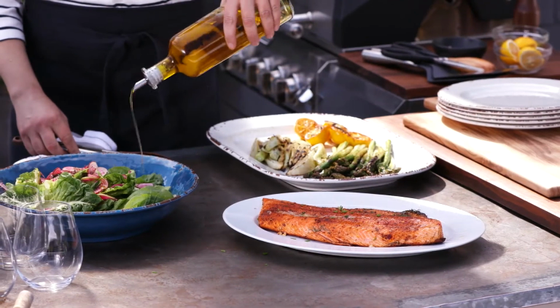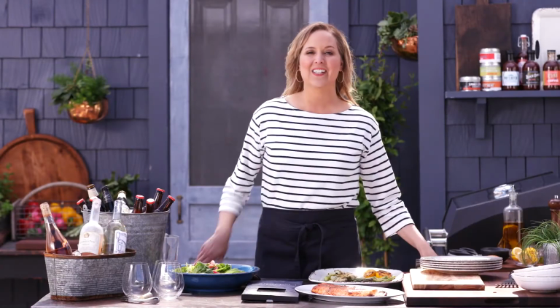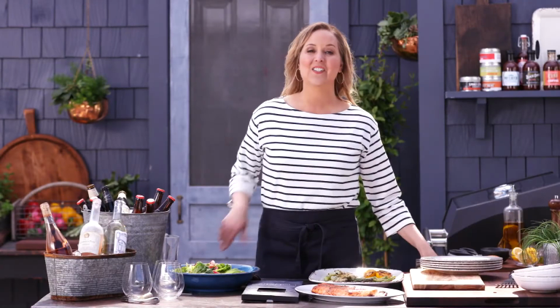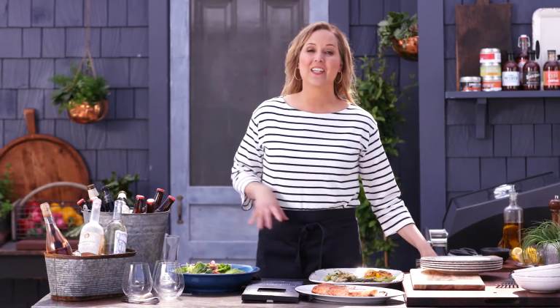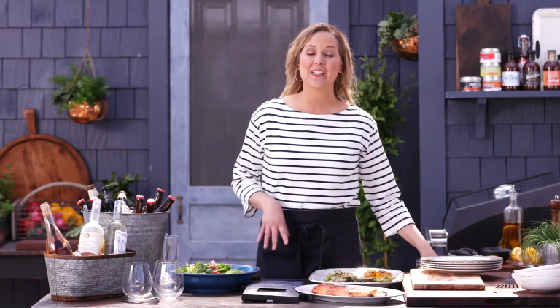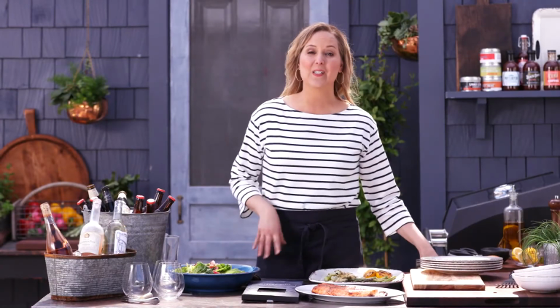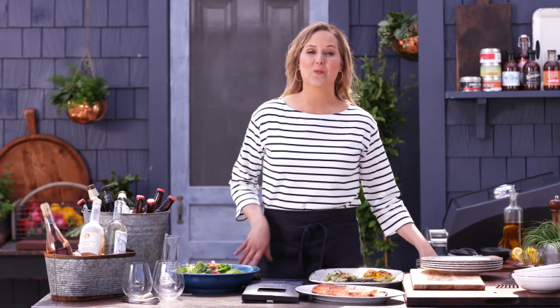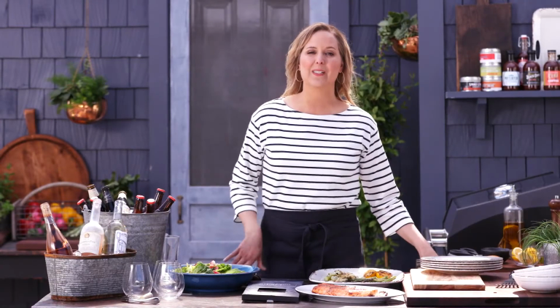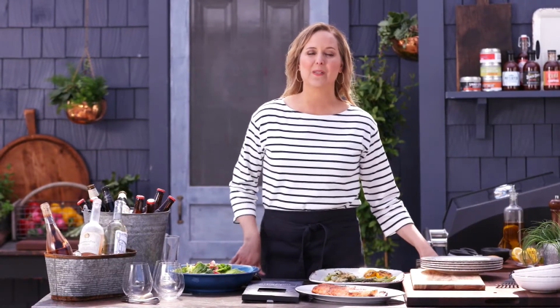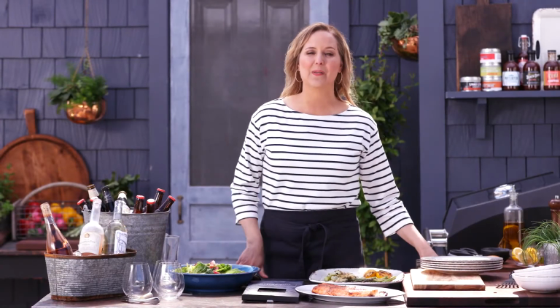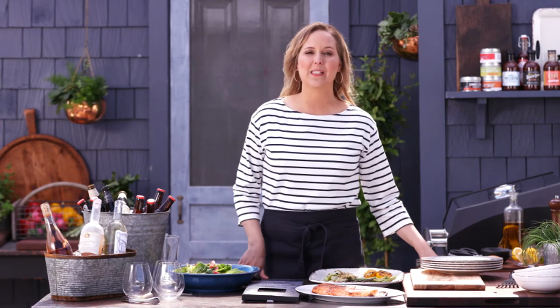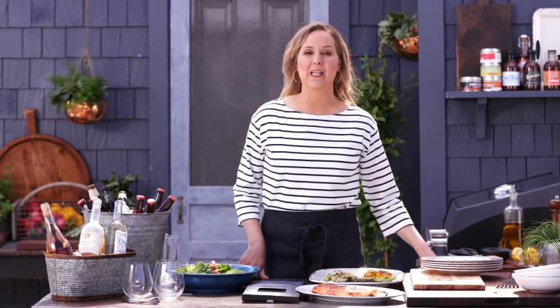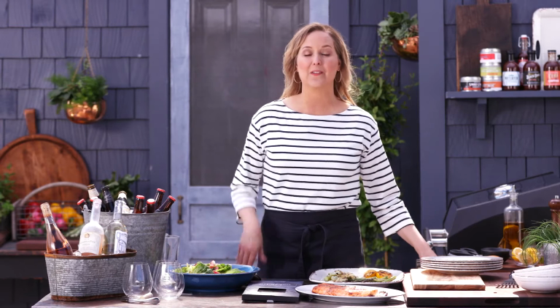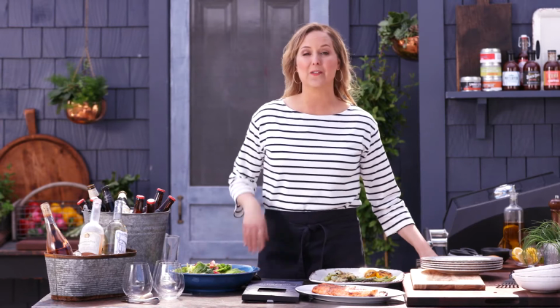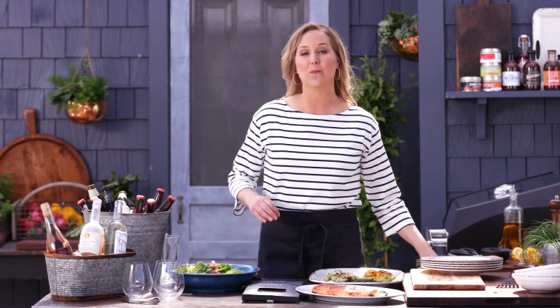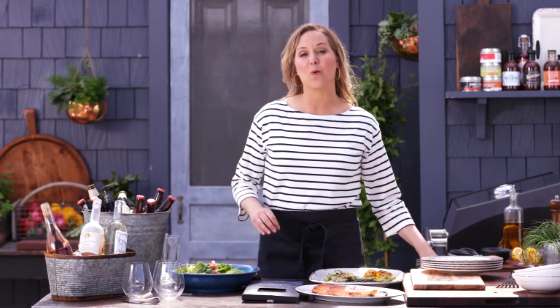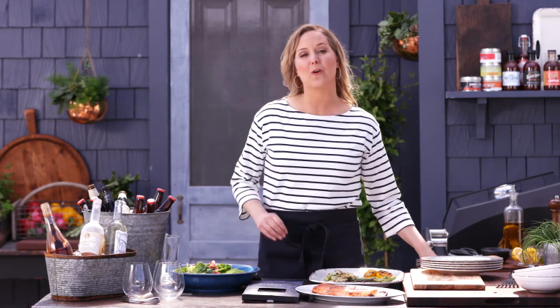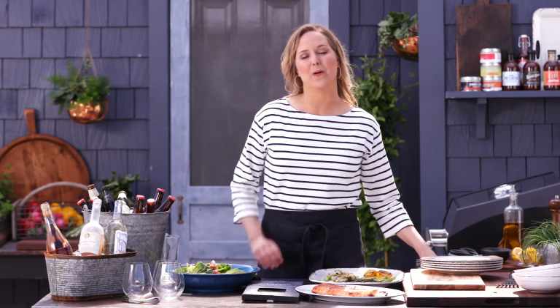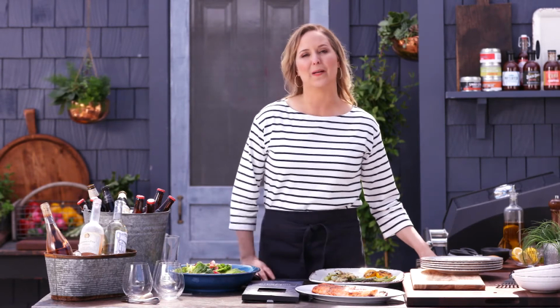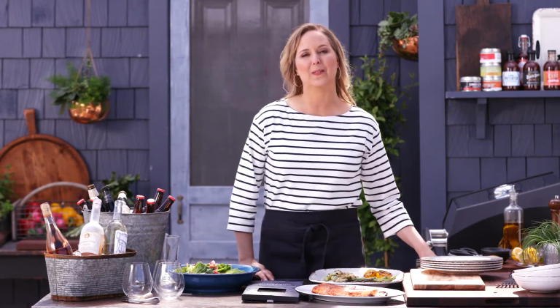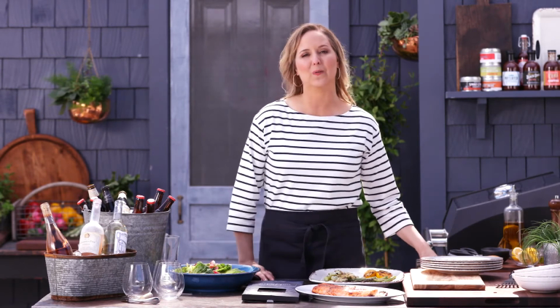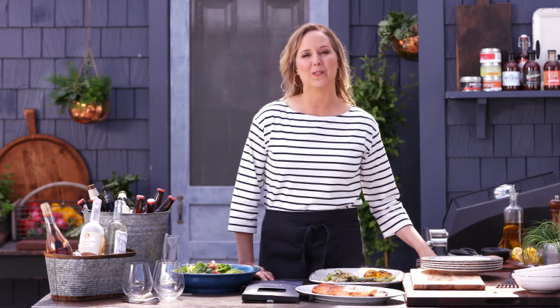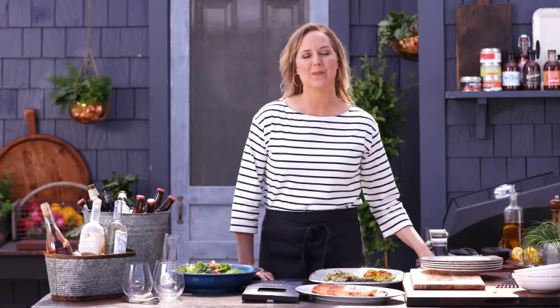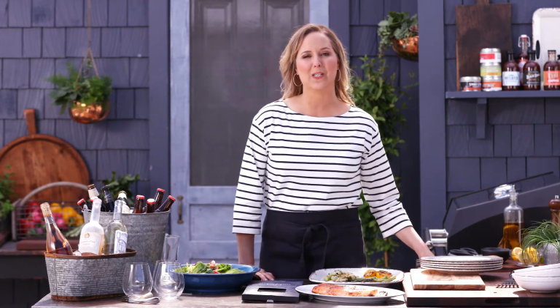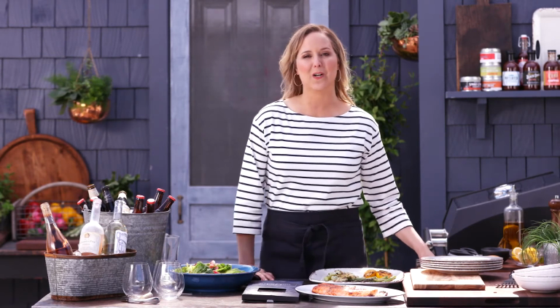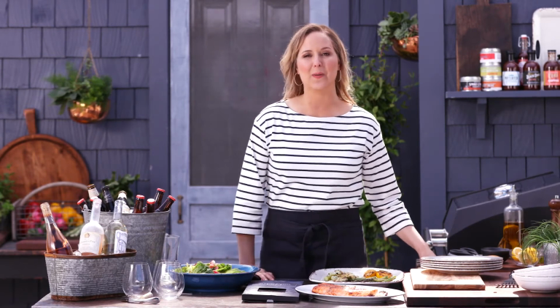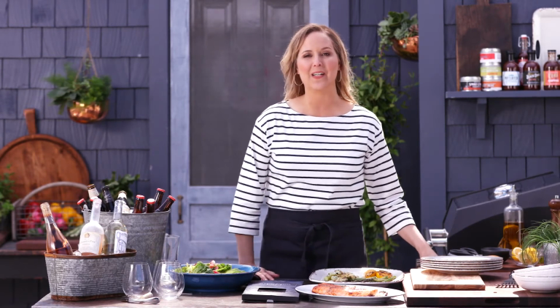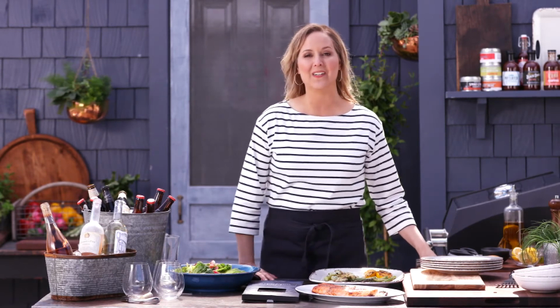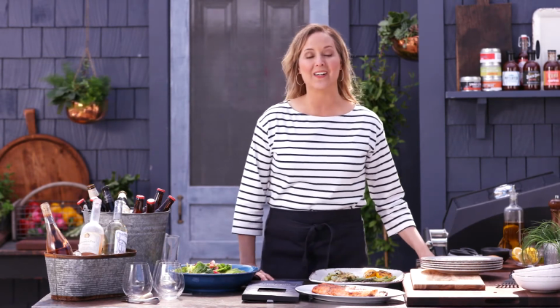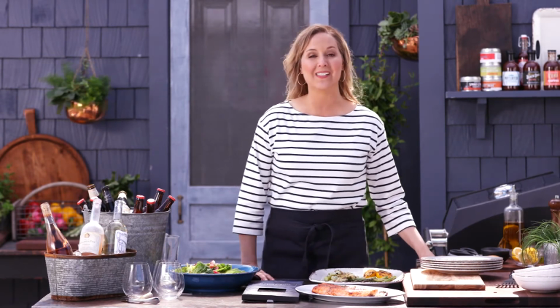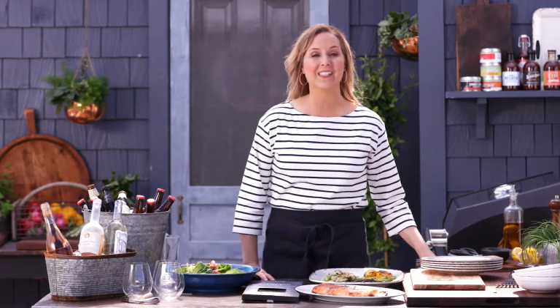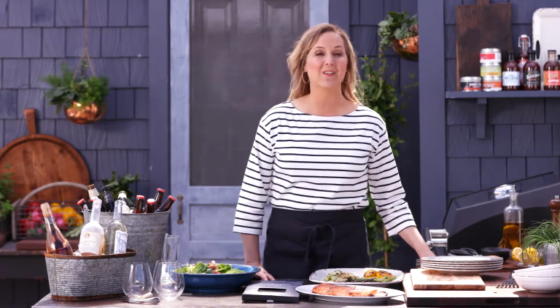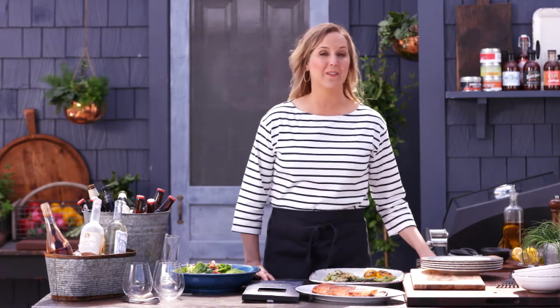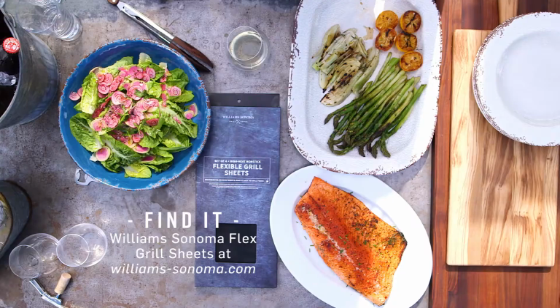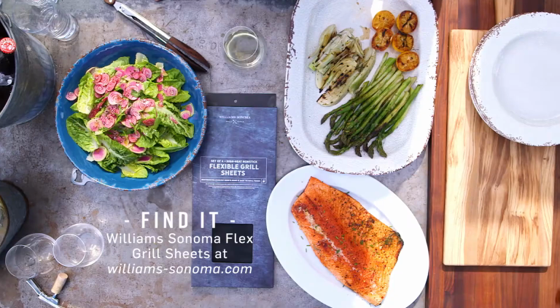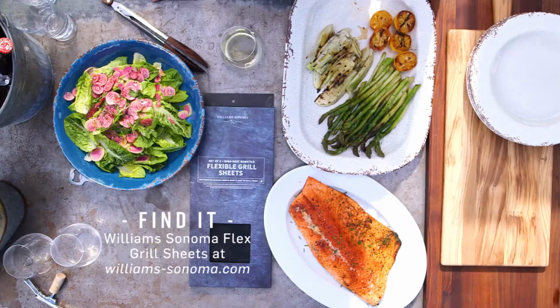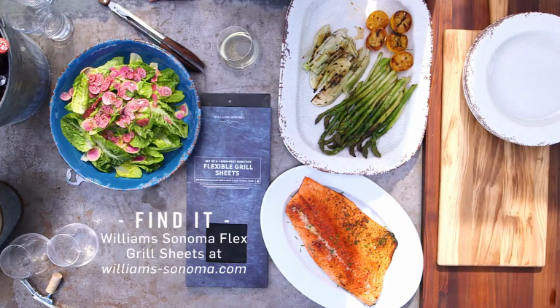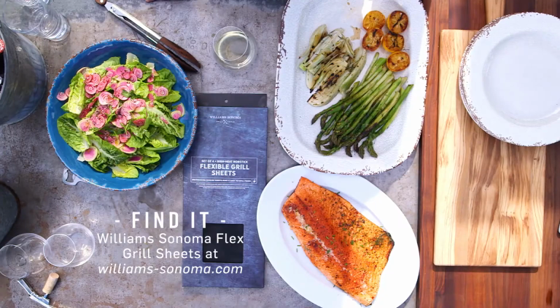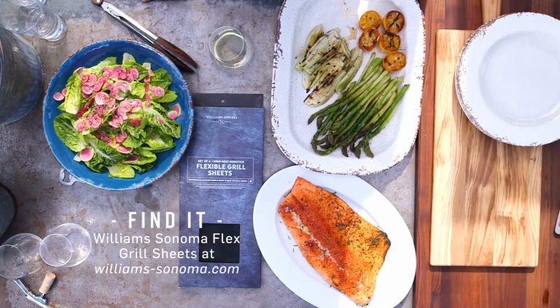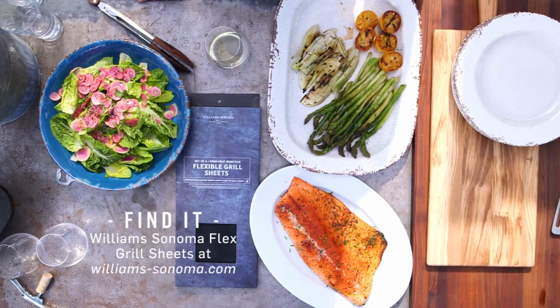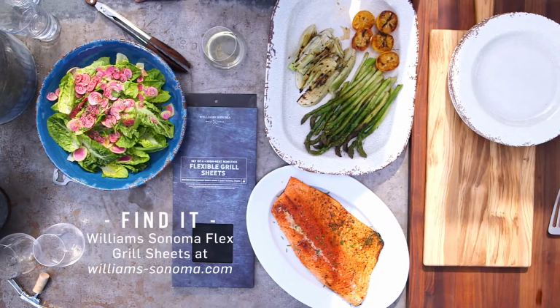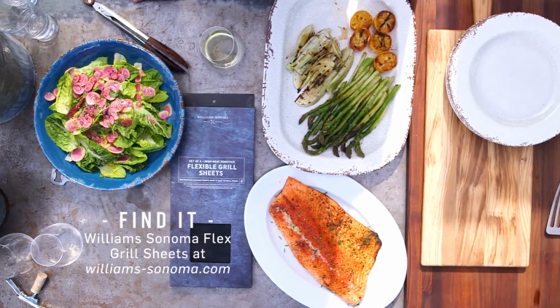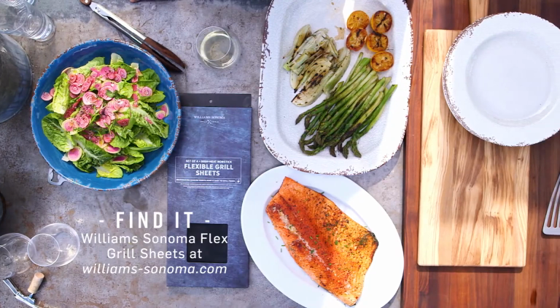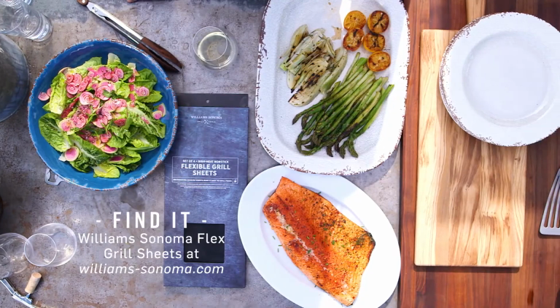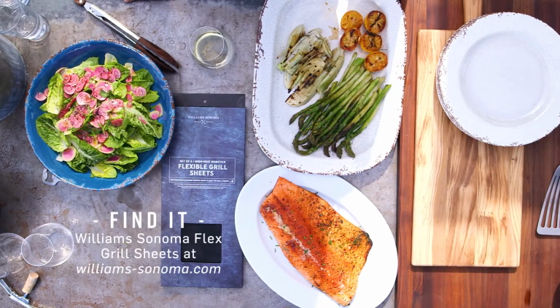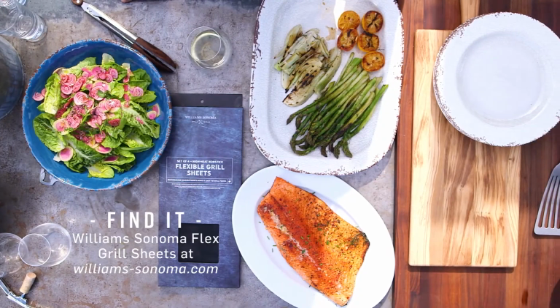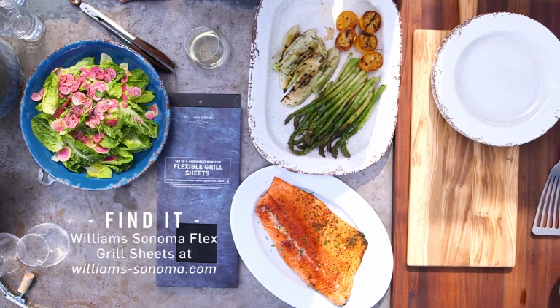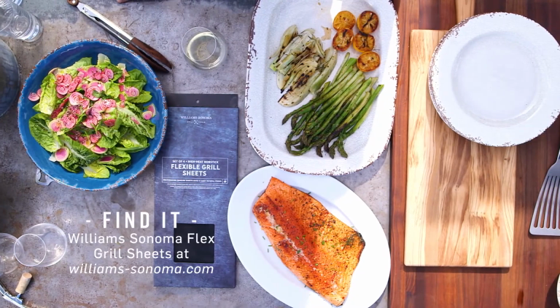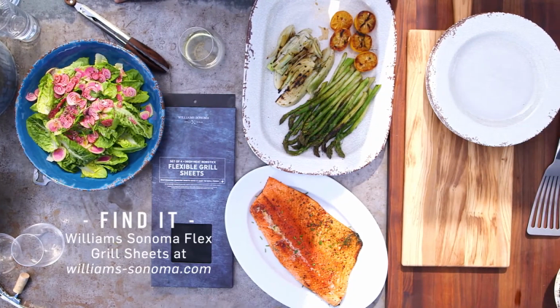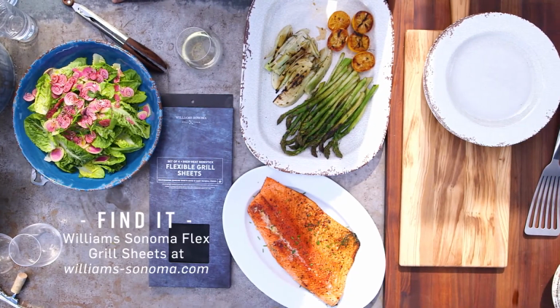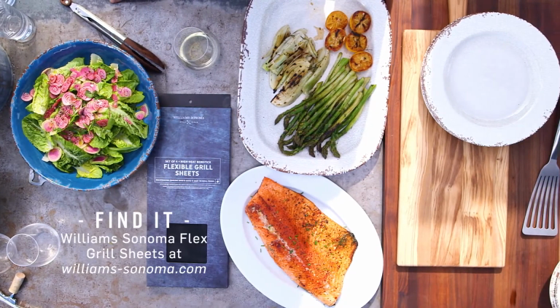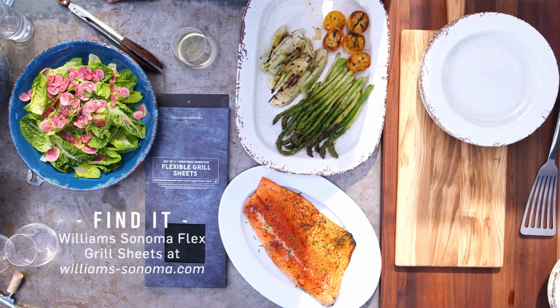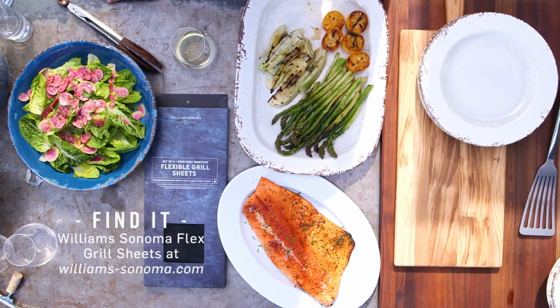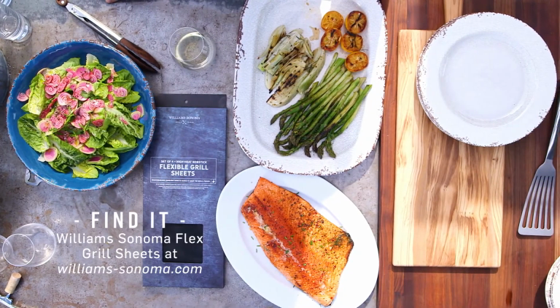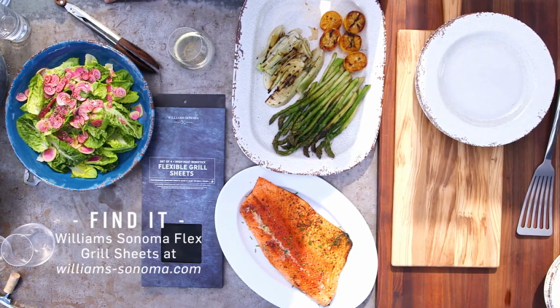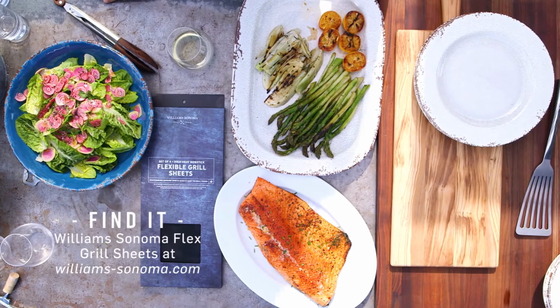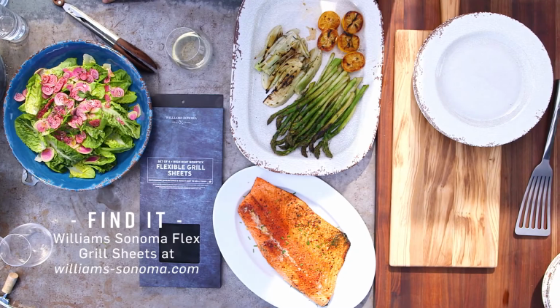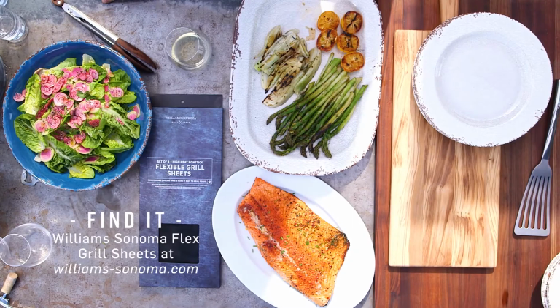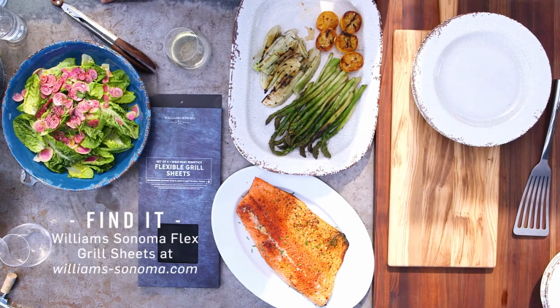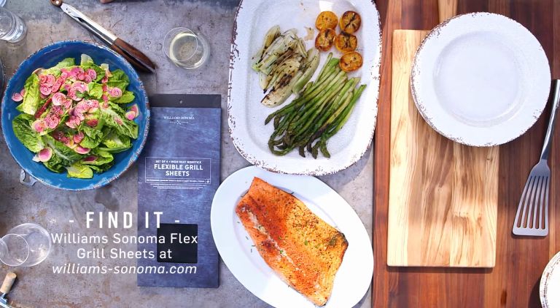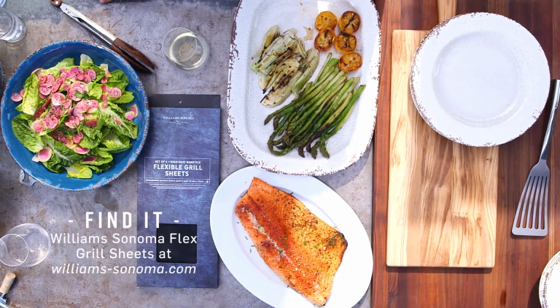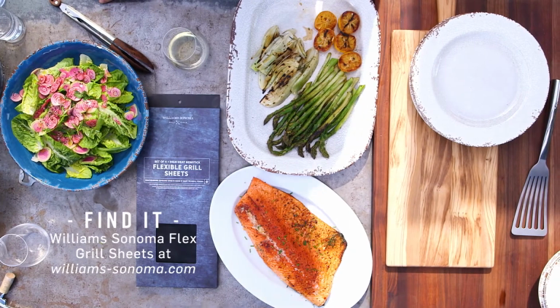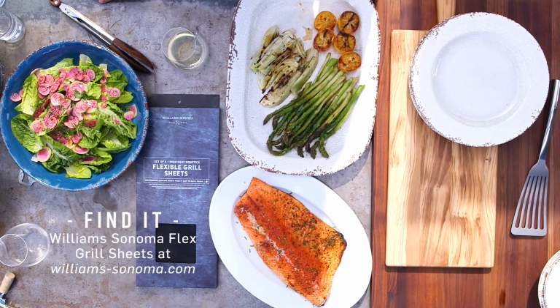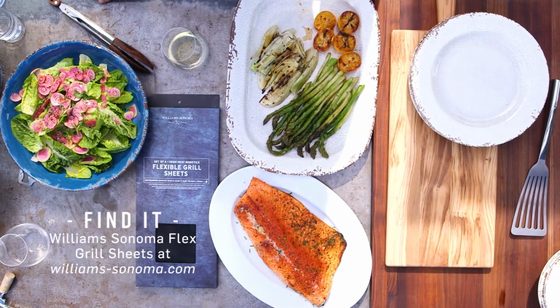To get these recipes and learn more about the Williams-Sonoma nonstick flexible grilling sheets, visit us online at williamsonoma.com.